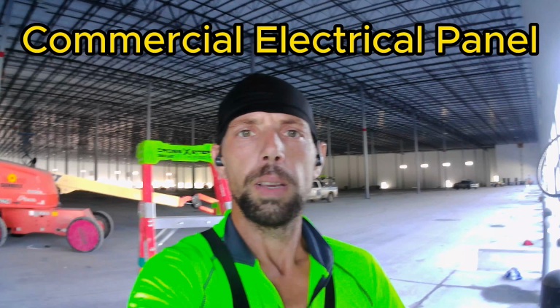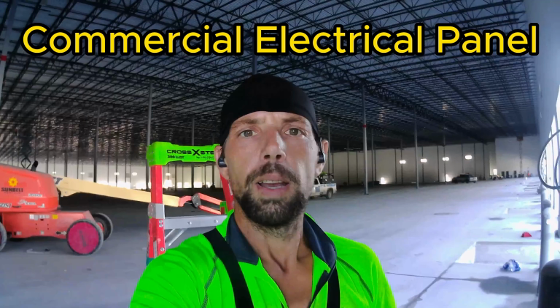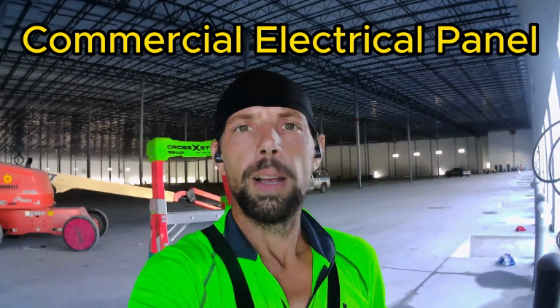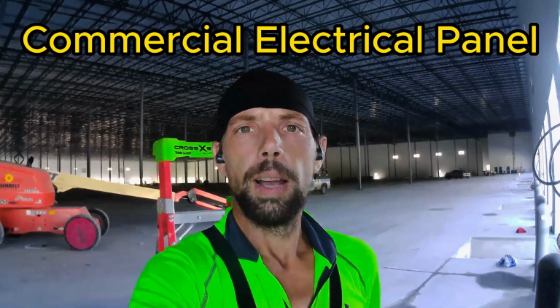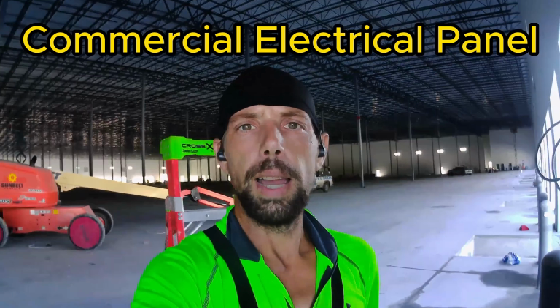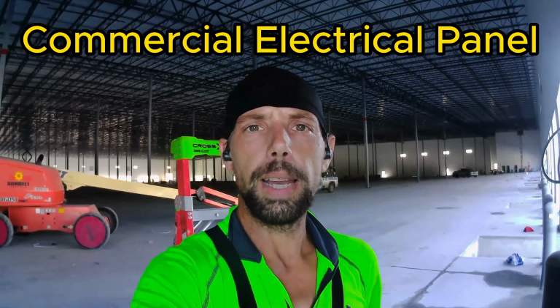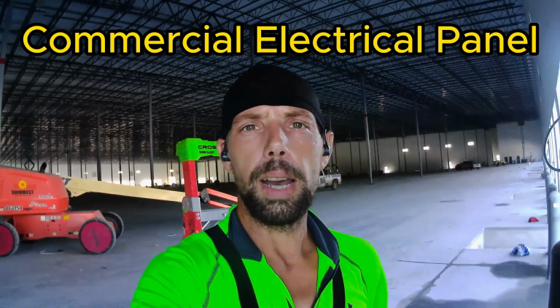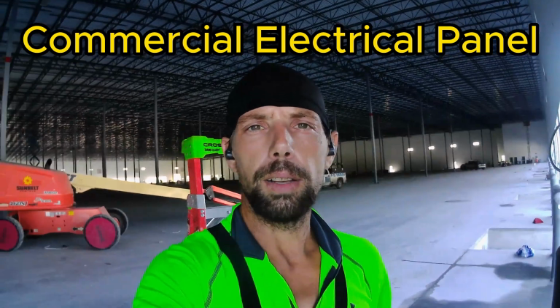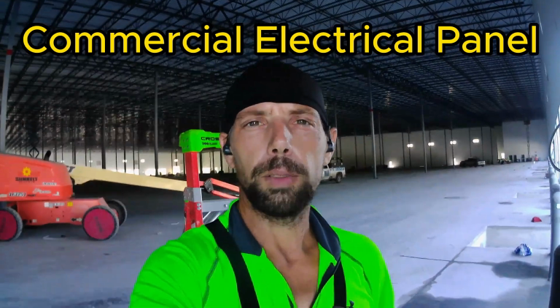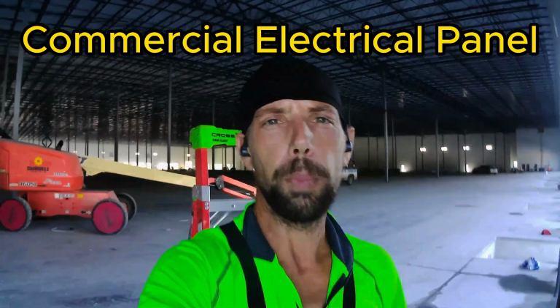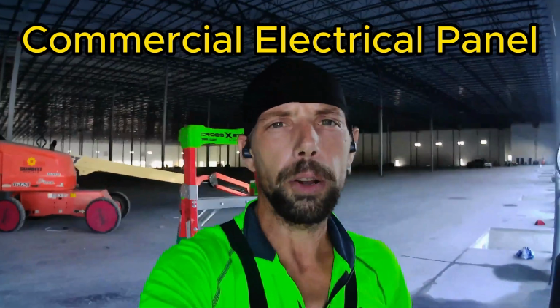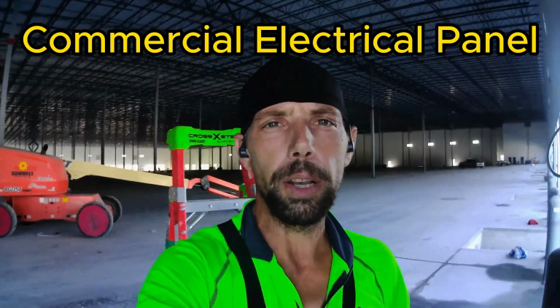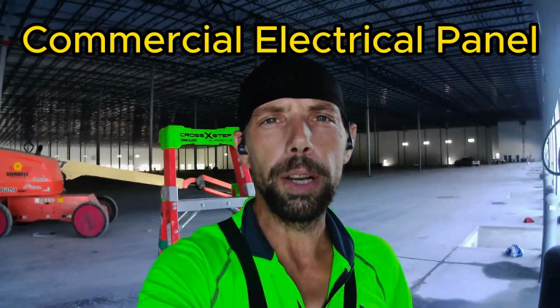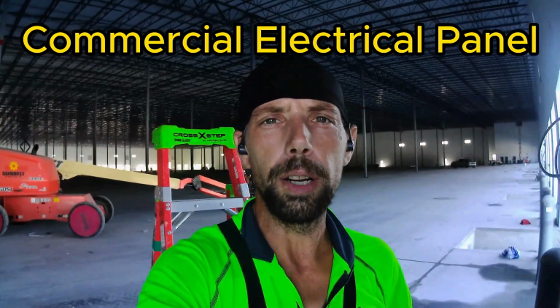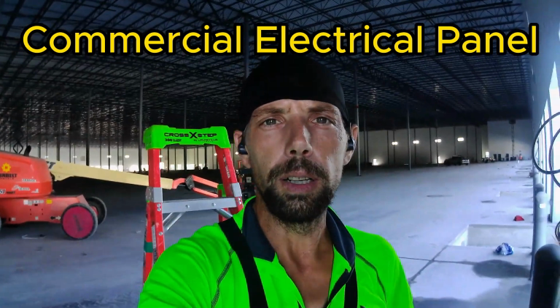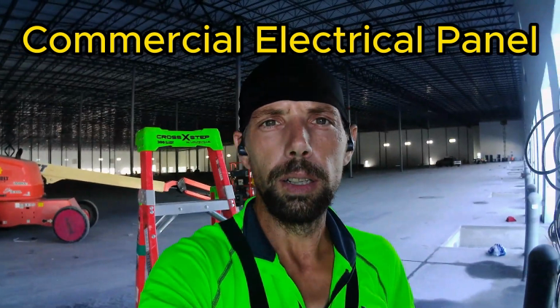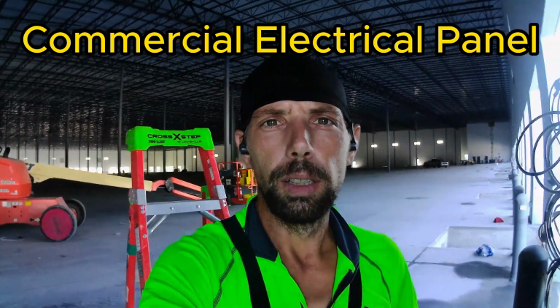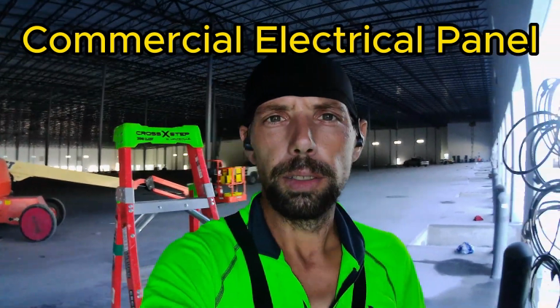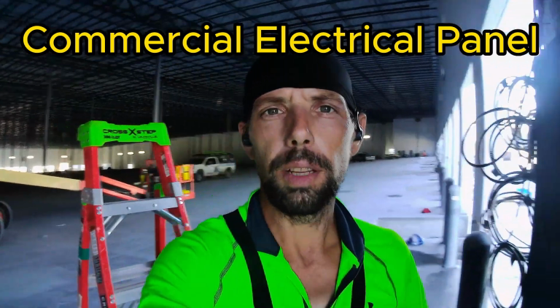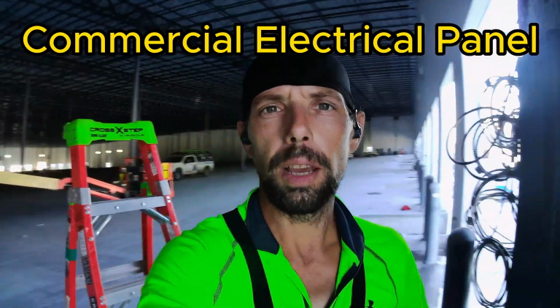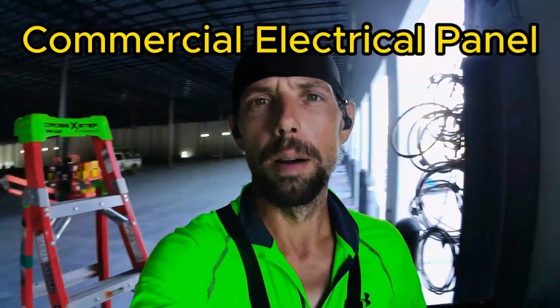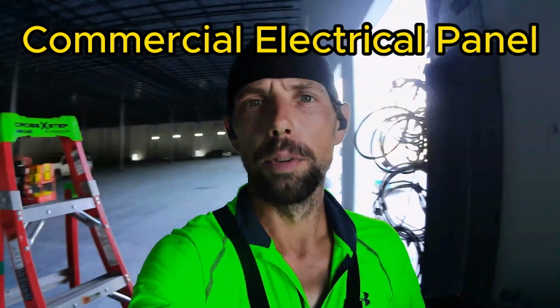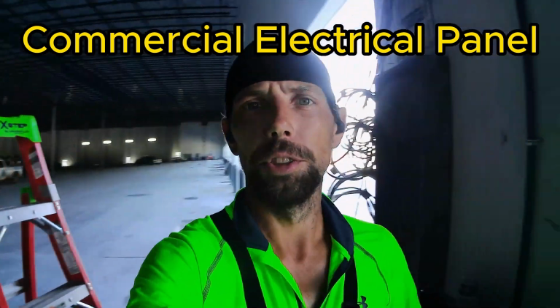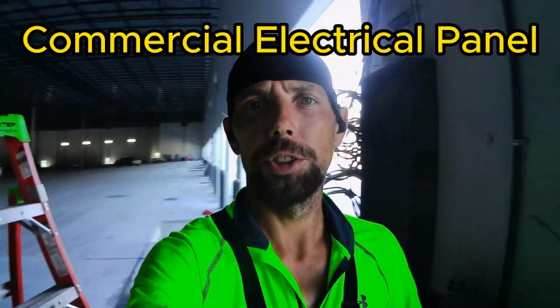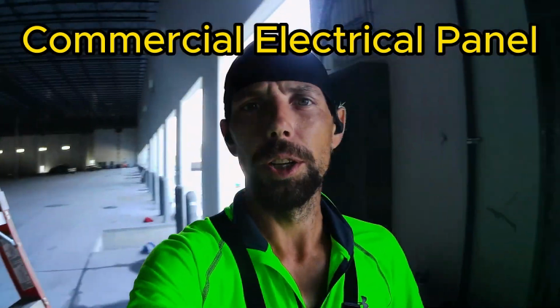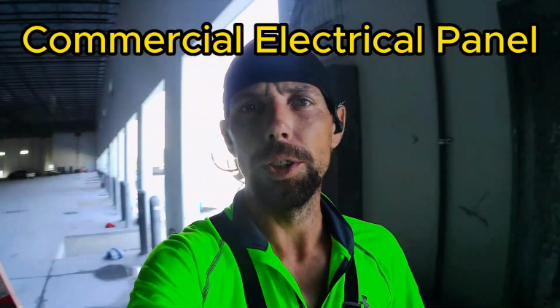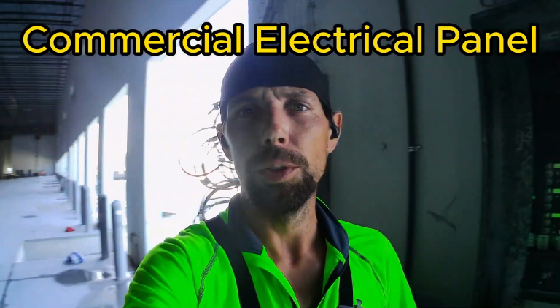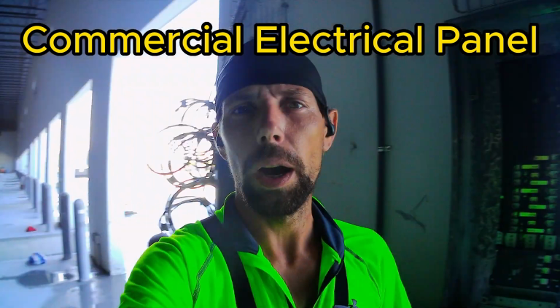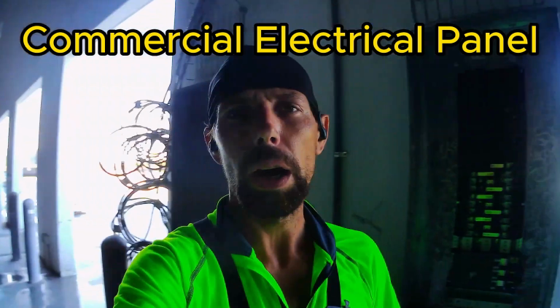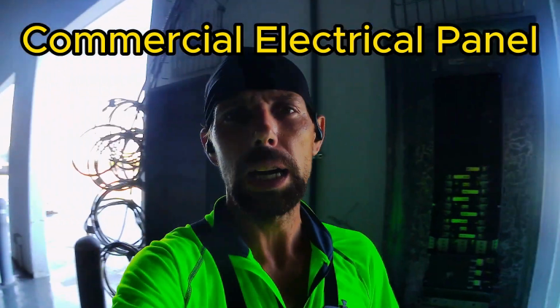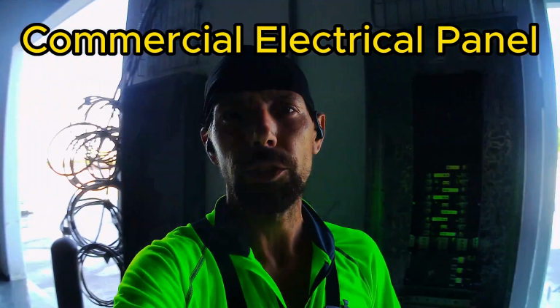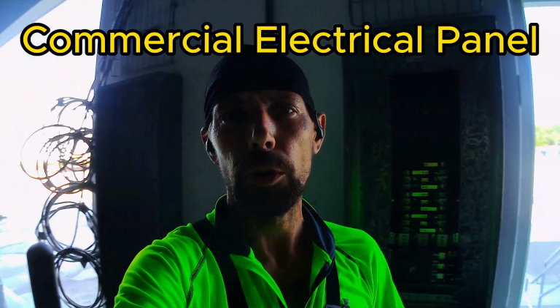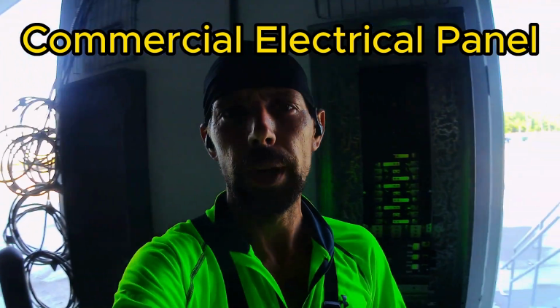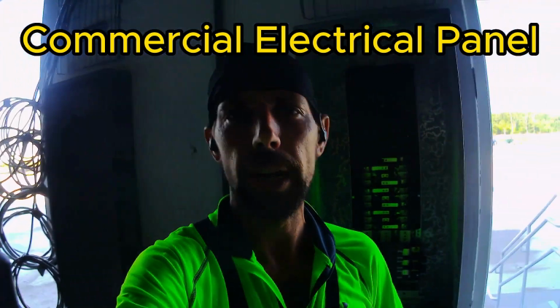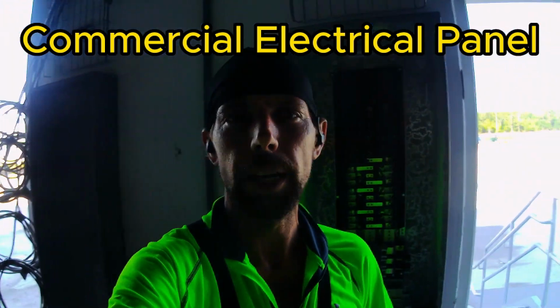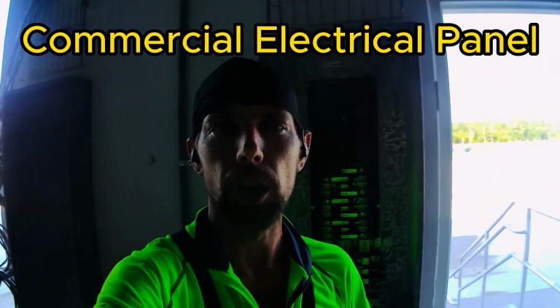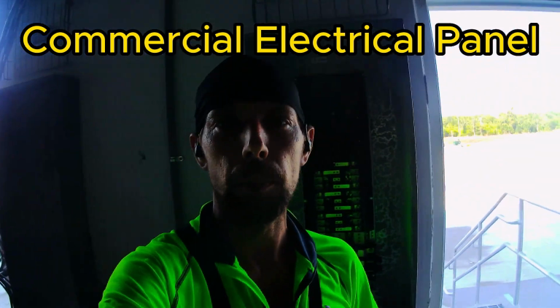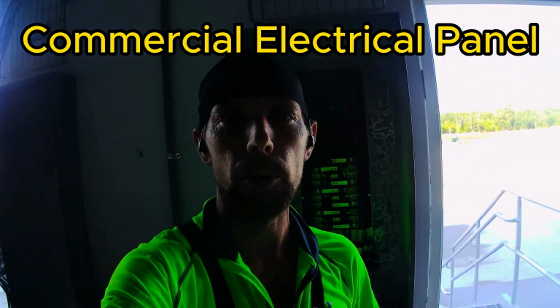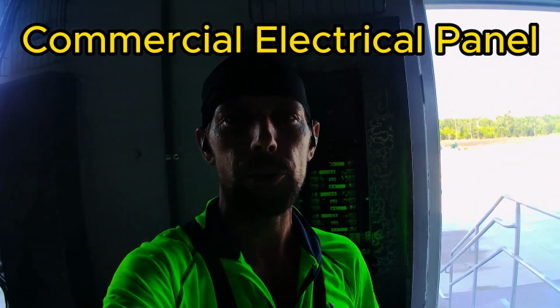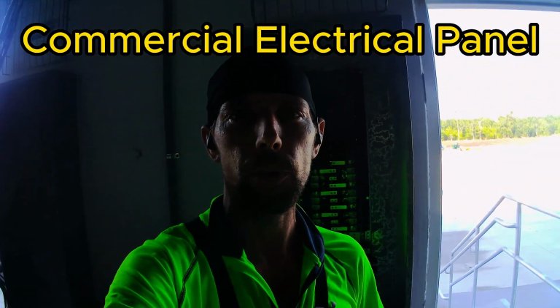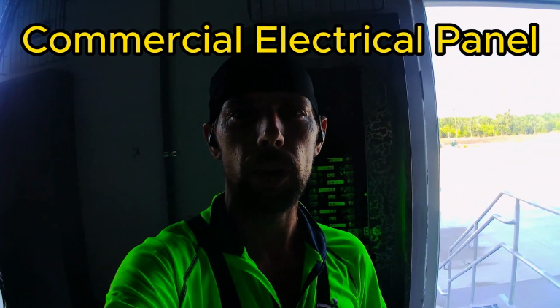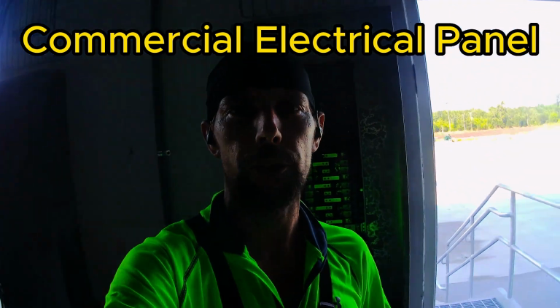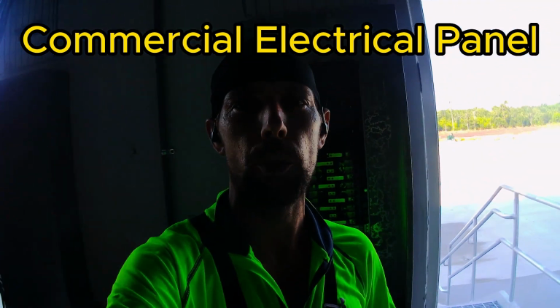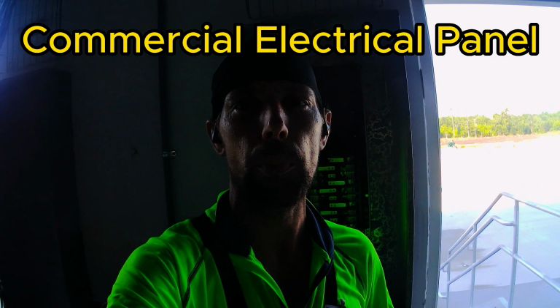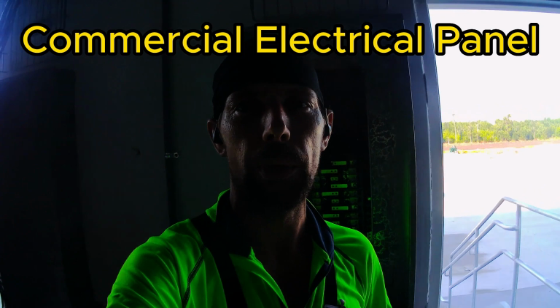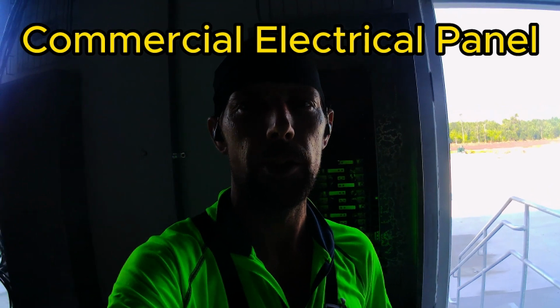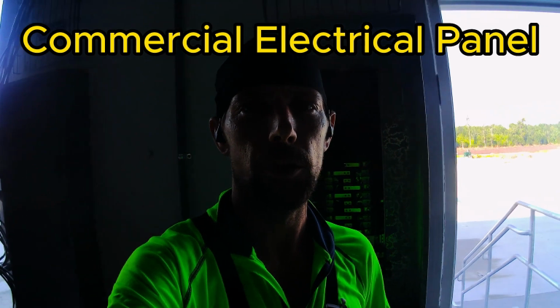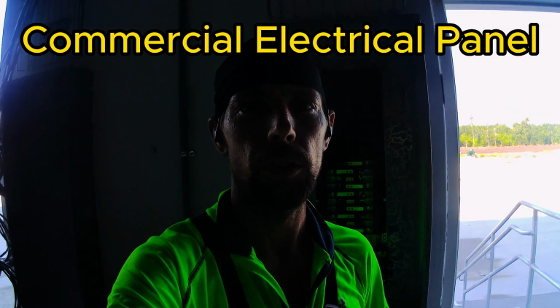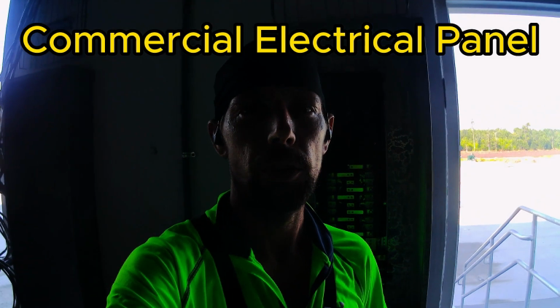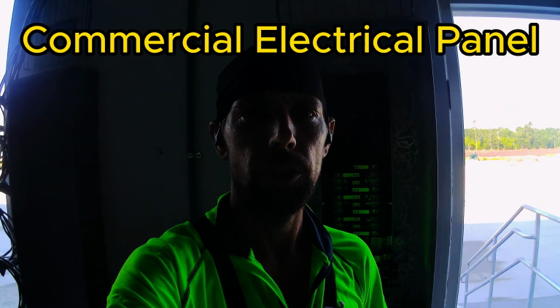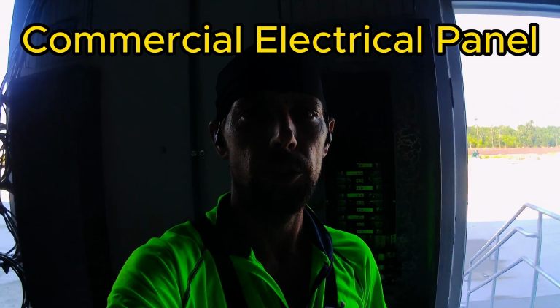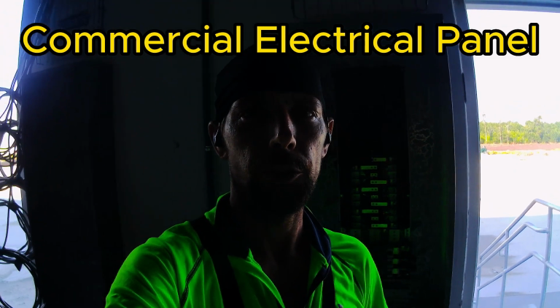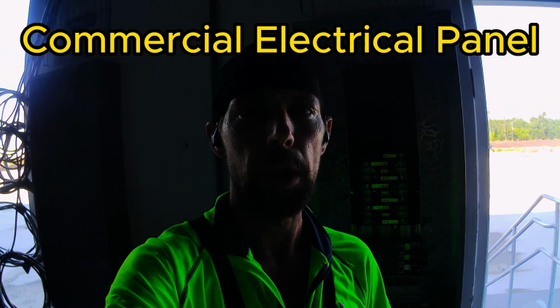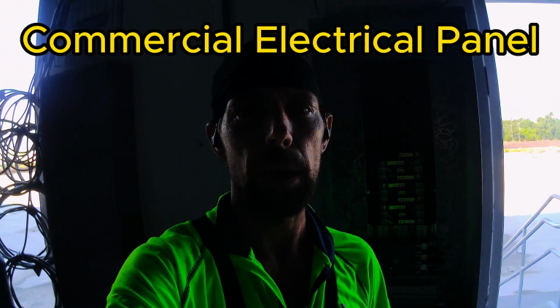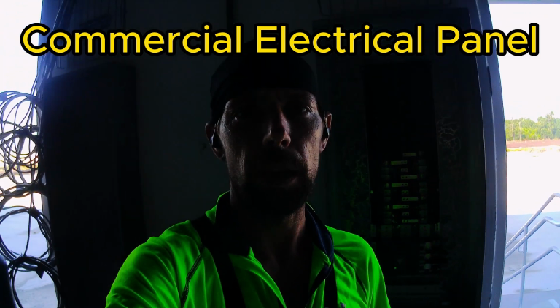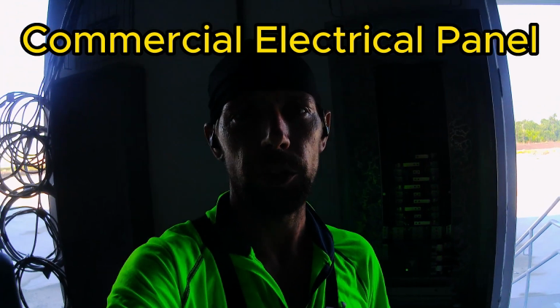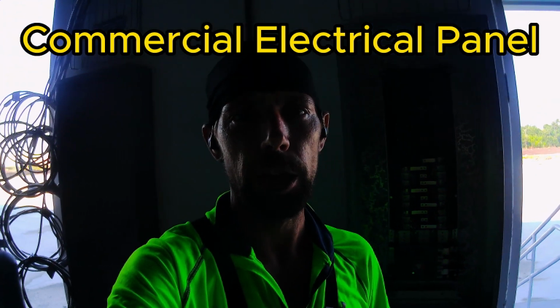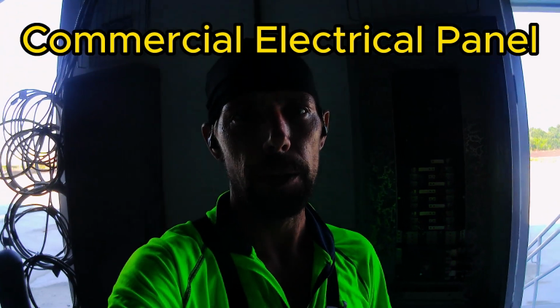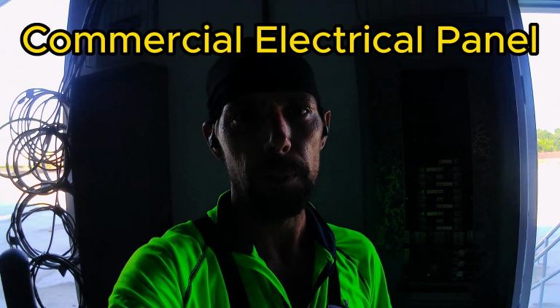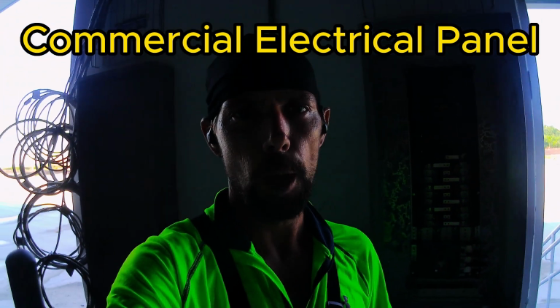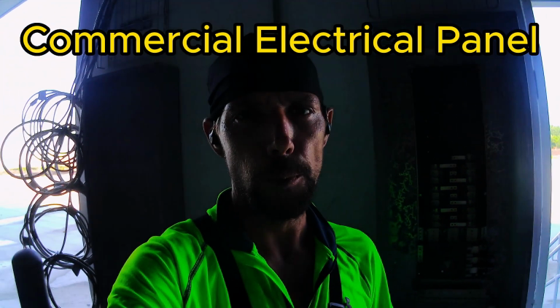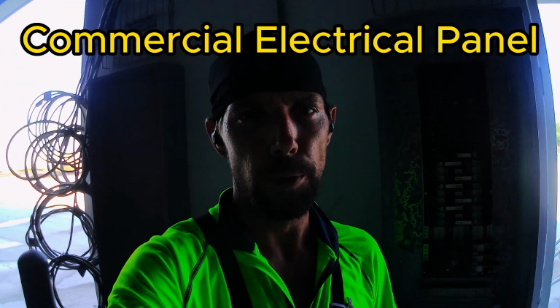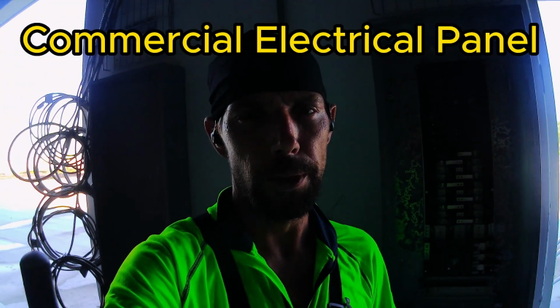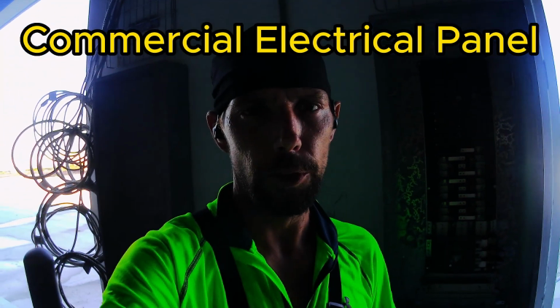Hey guys, Sparky here. Today I'm going to show you how I terminate a commercial electrical panel step by step. Hope you enjoy.